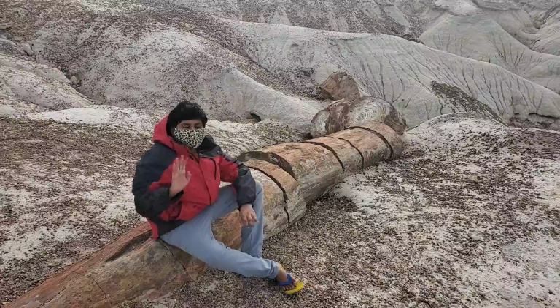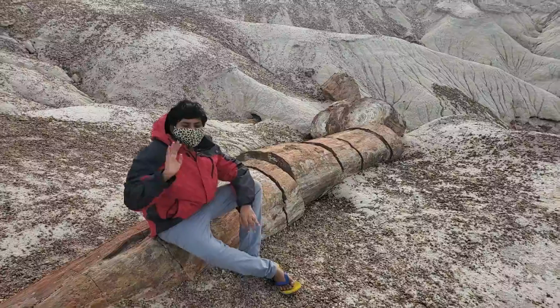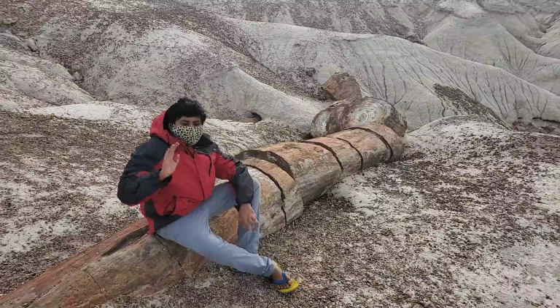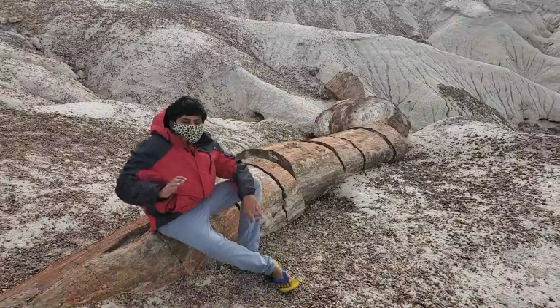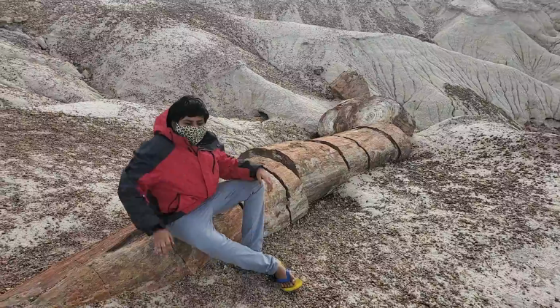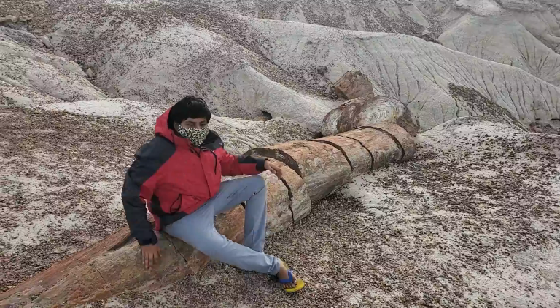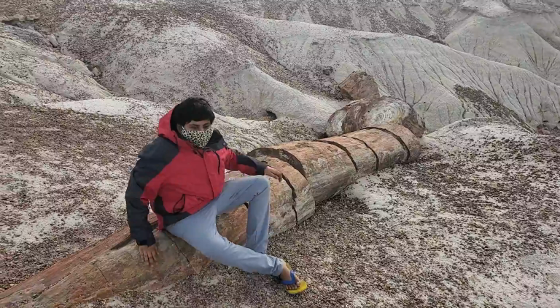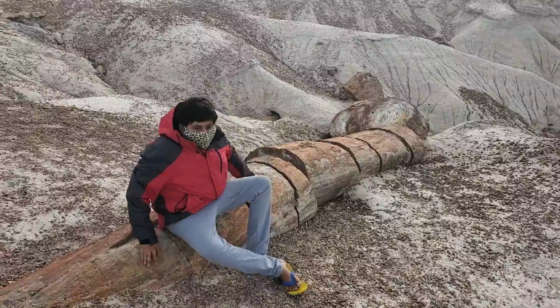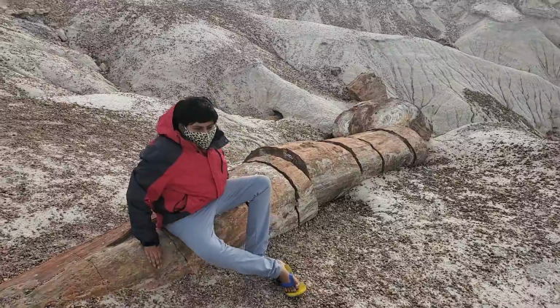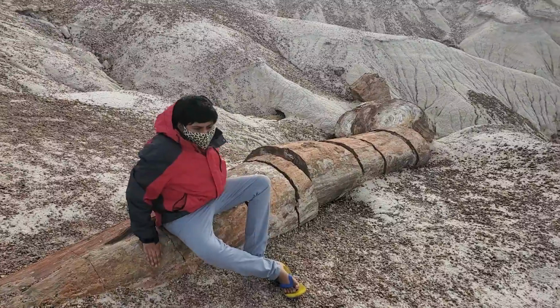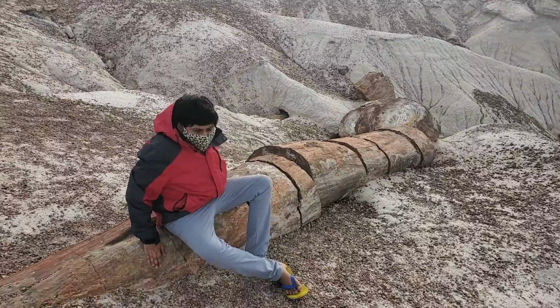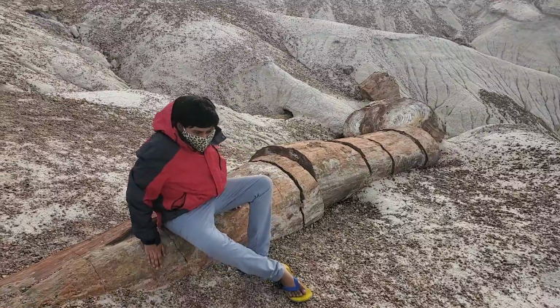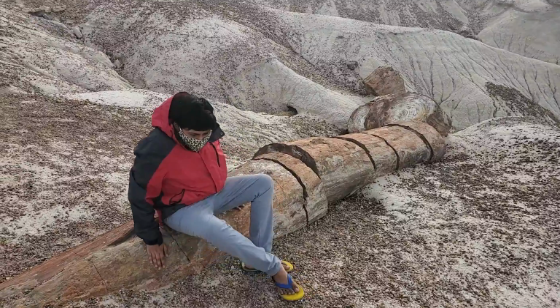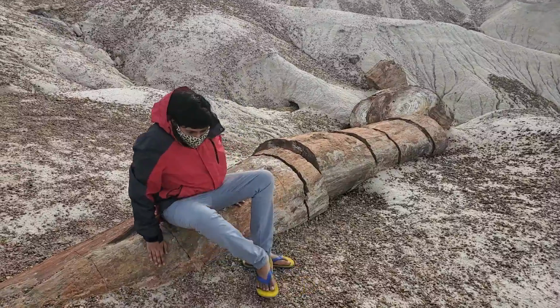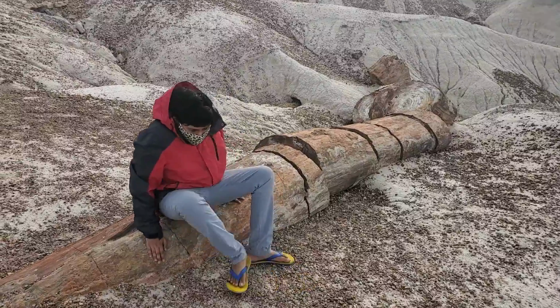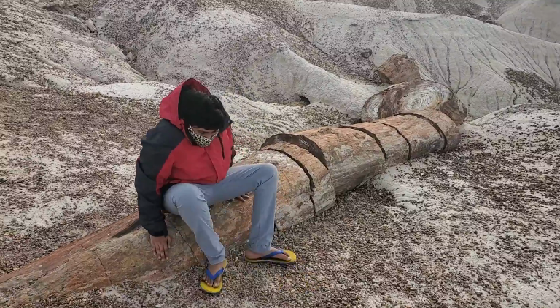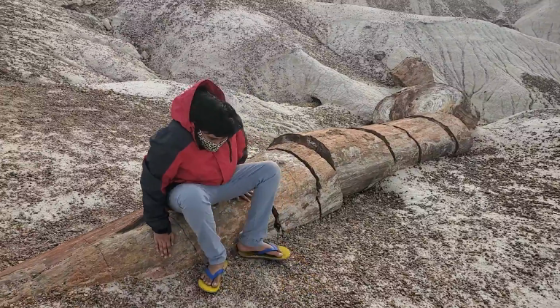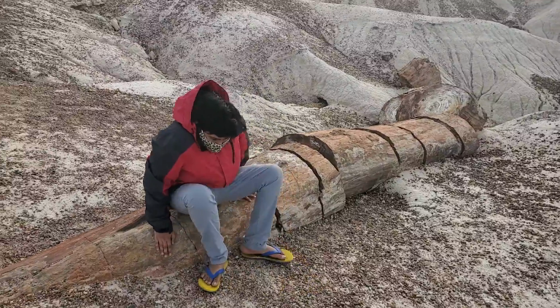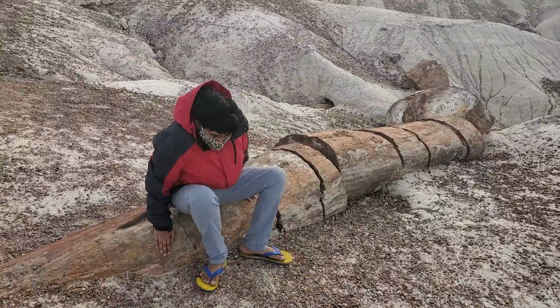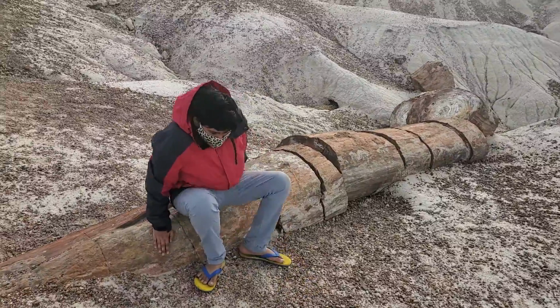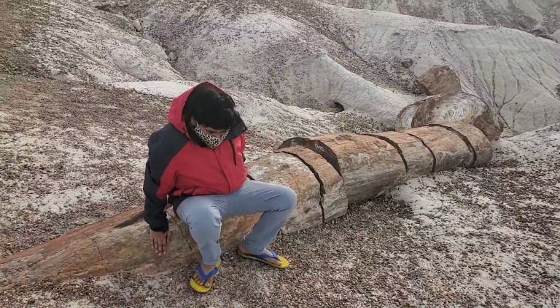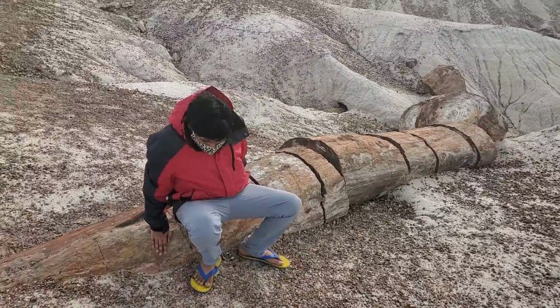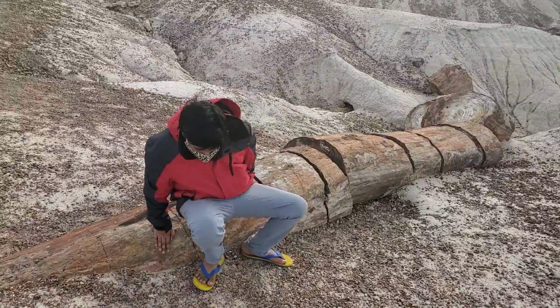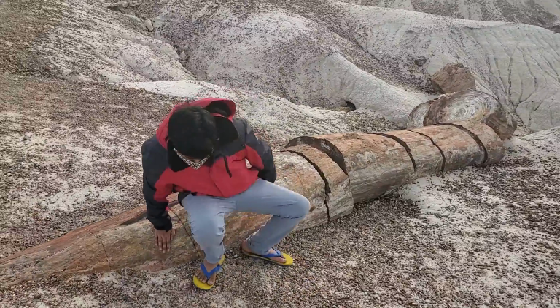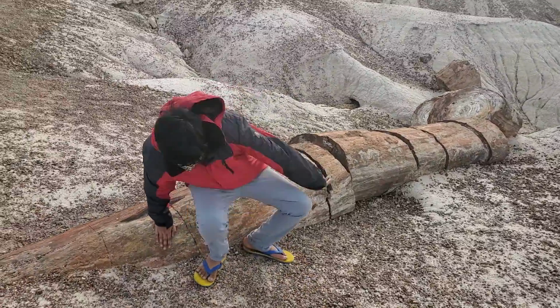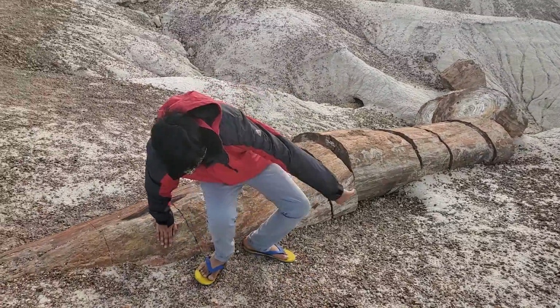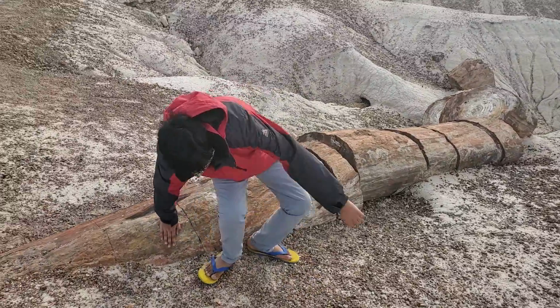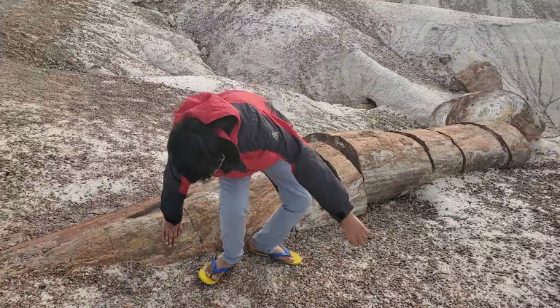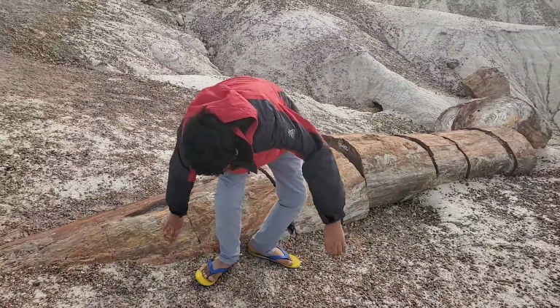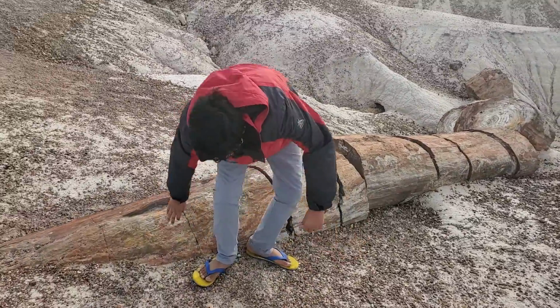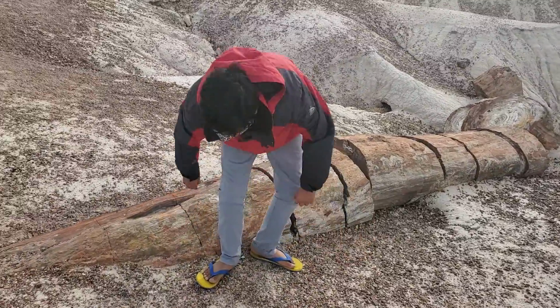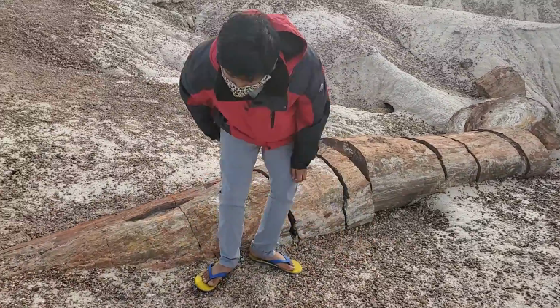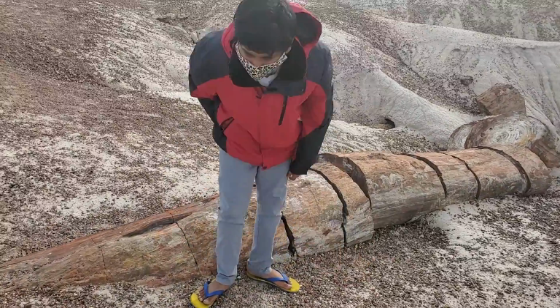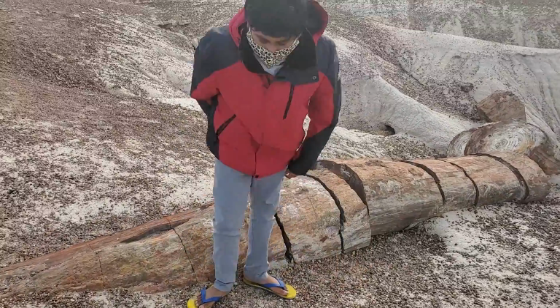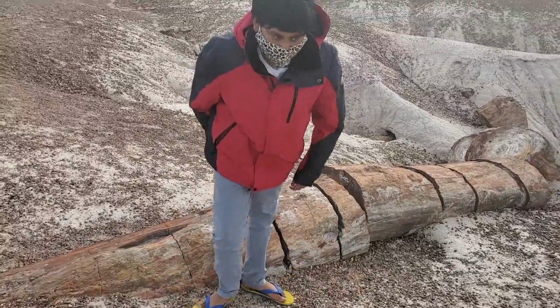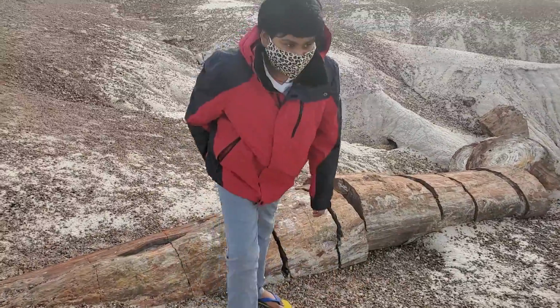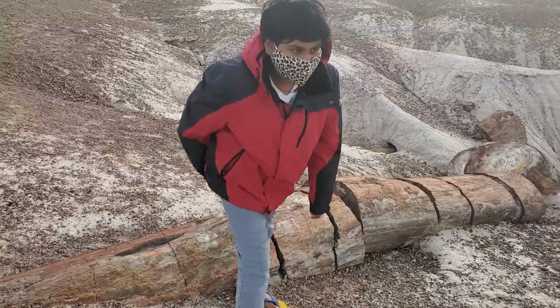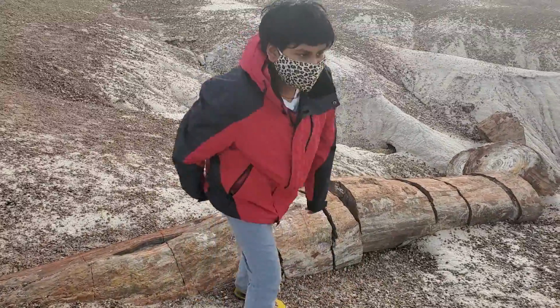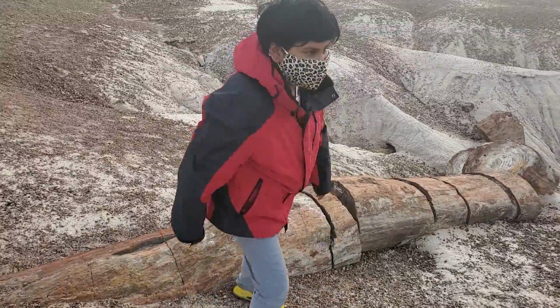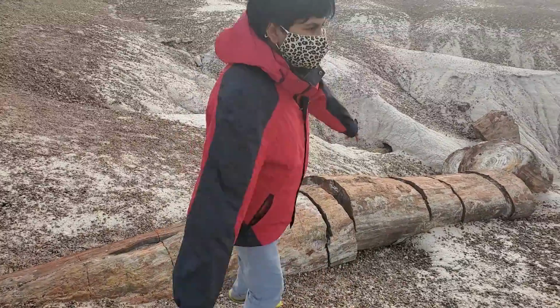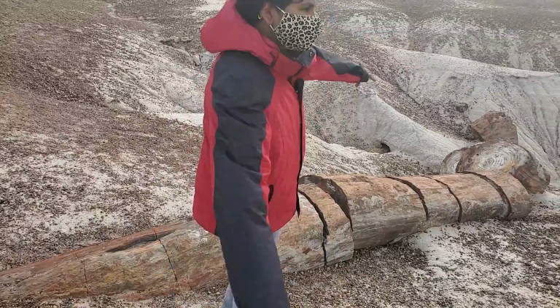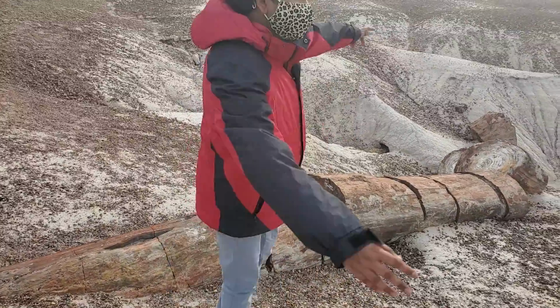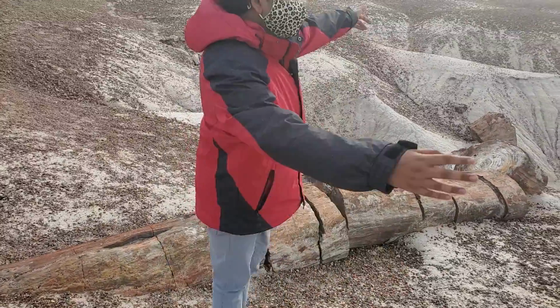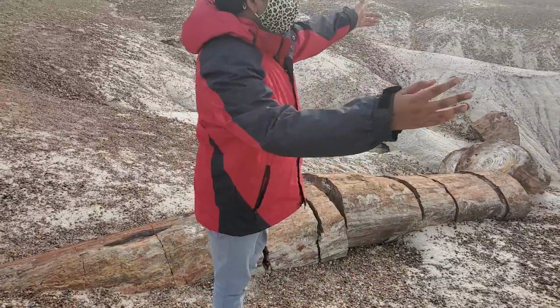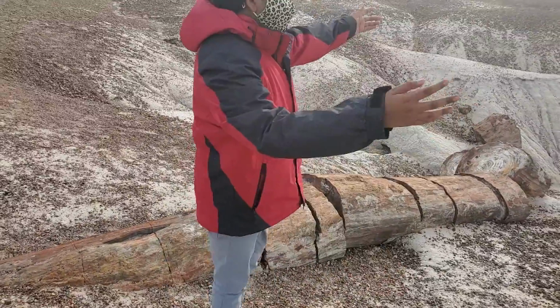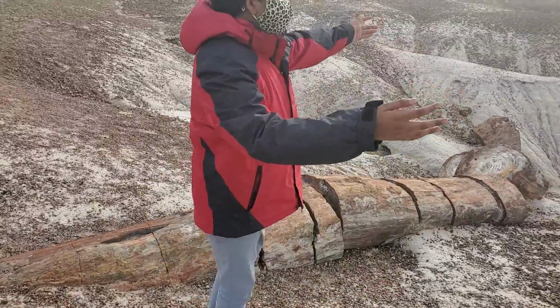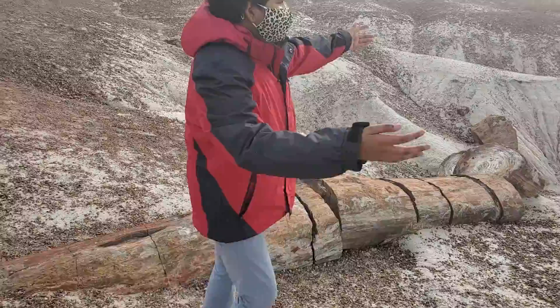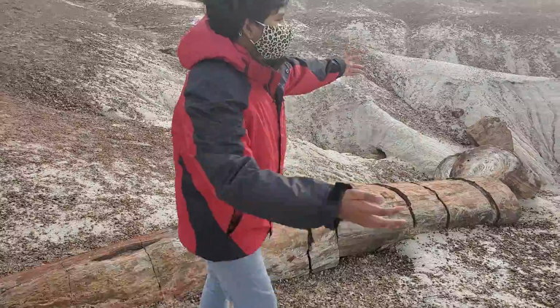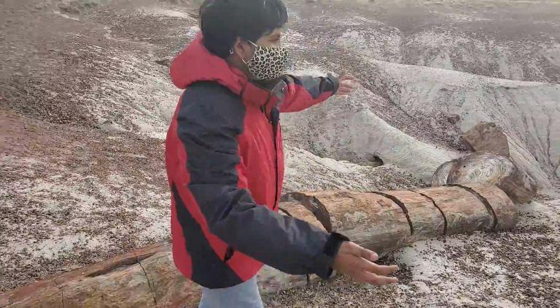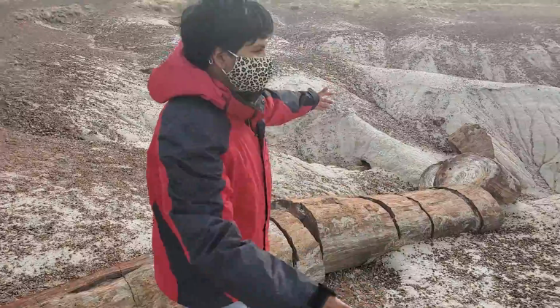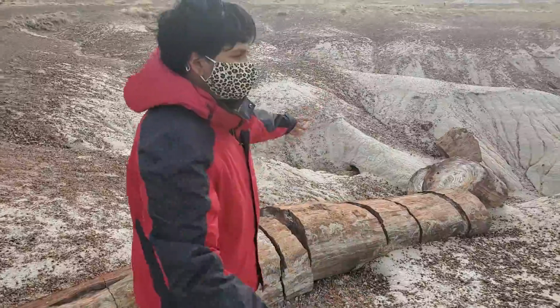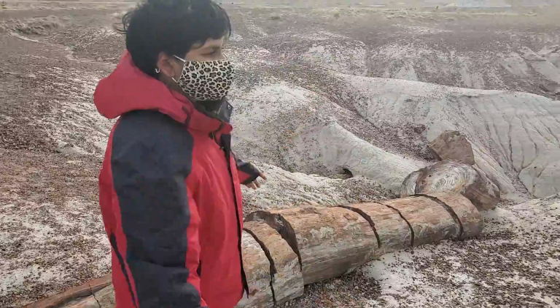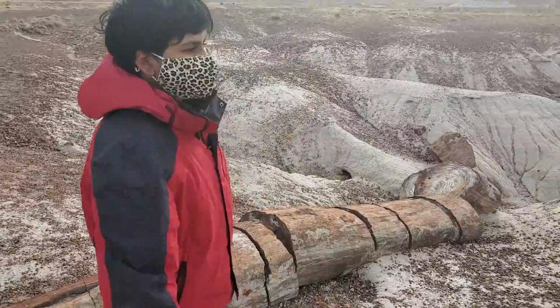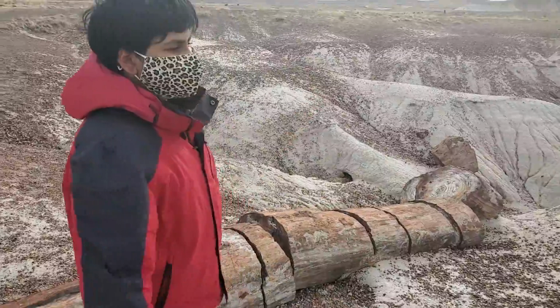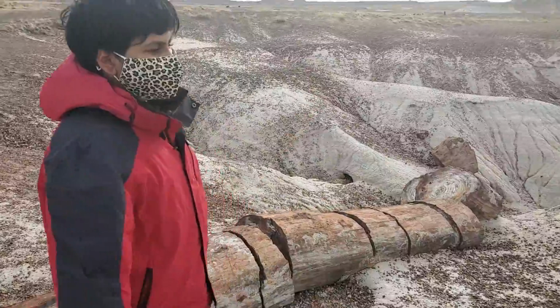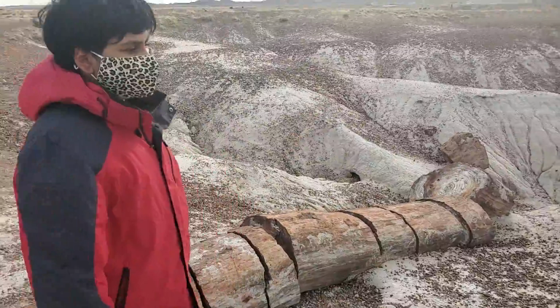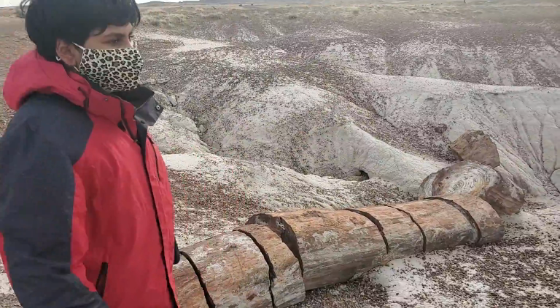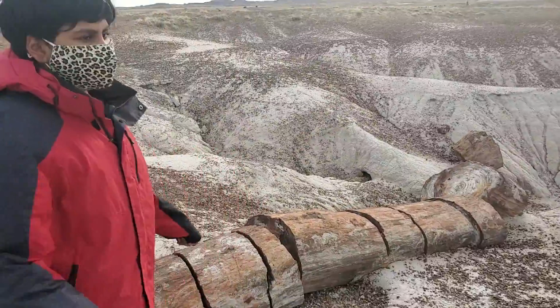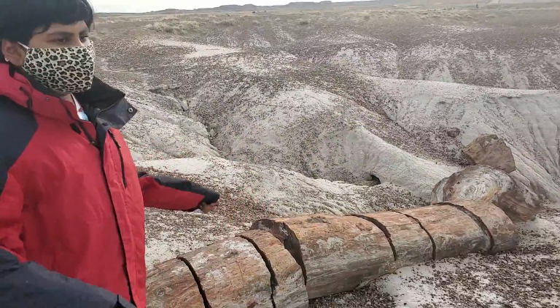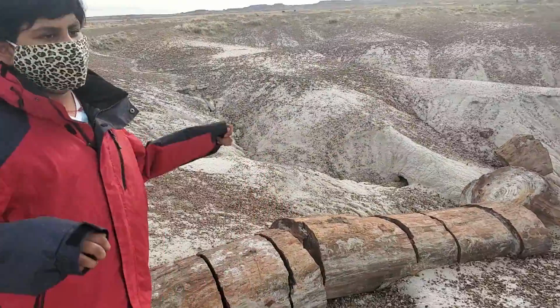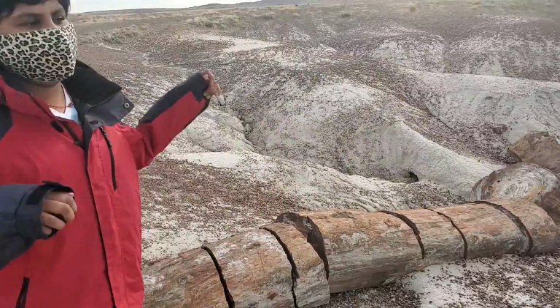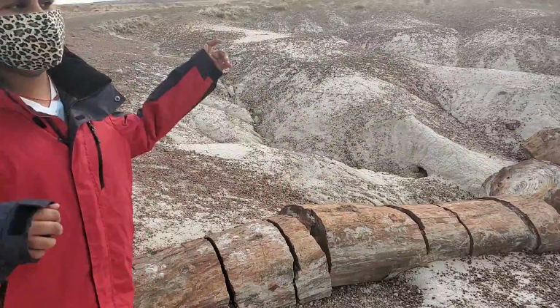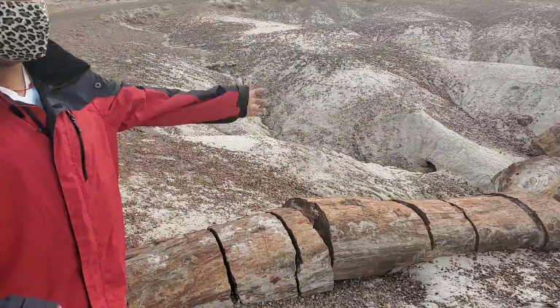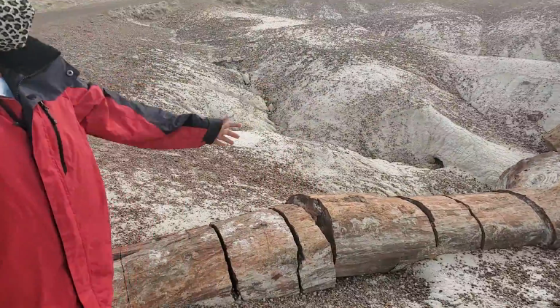We are in Petrified Forest National Park, and this is breathtaking.